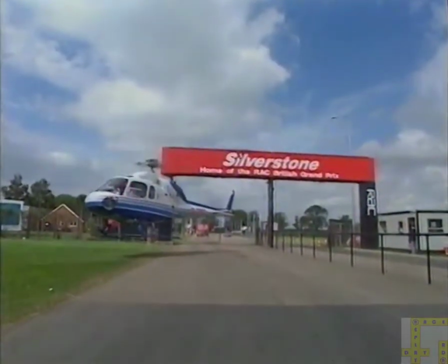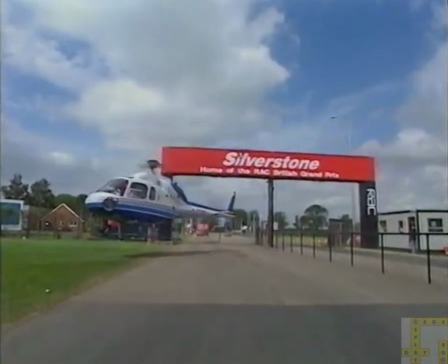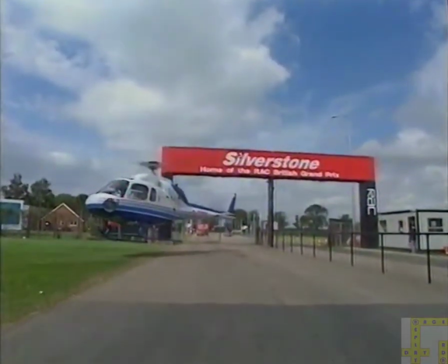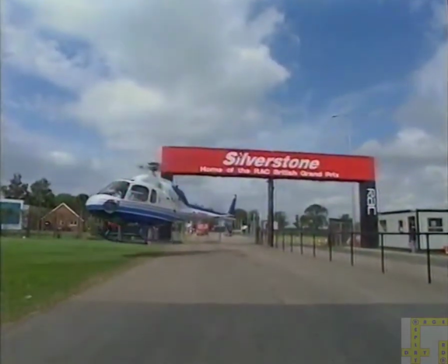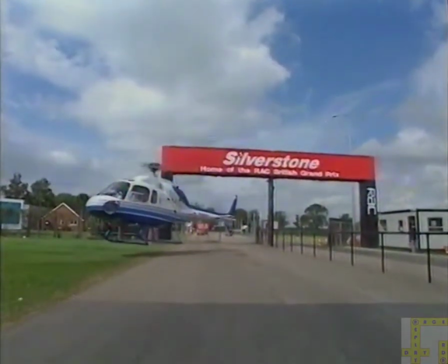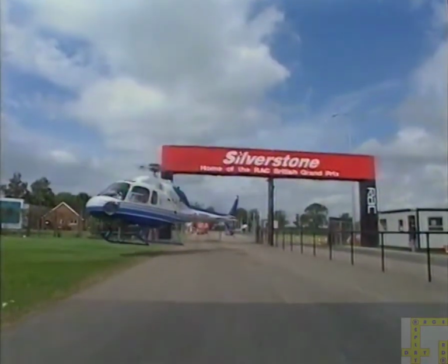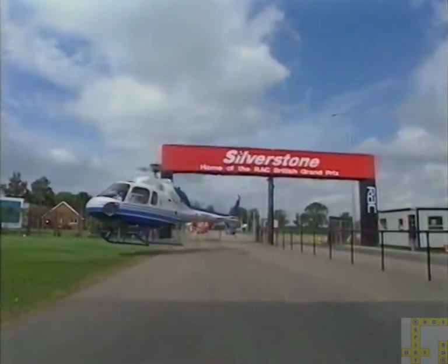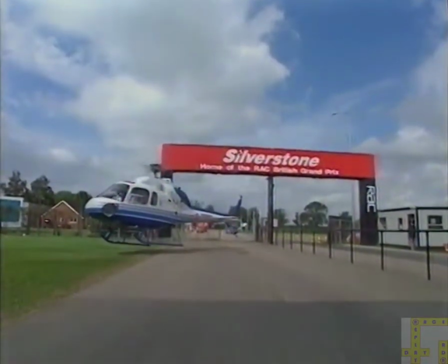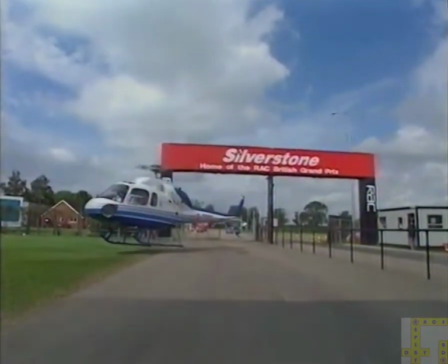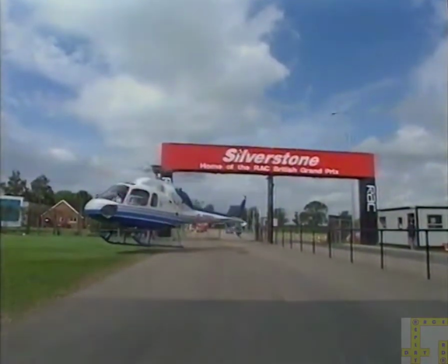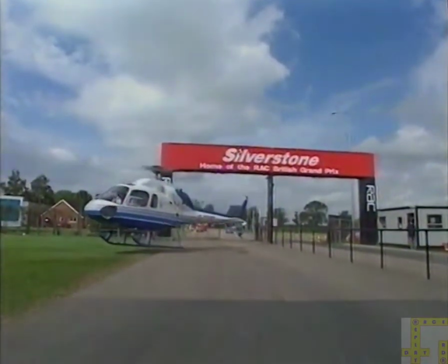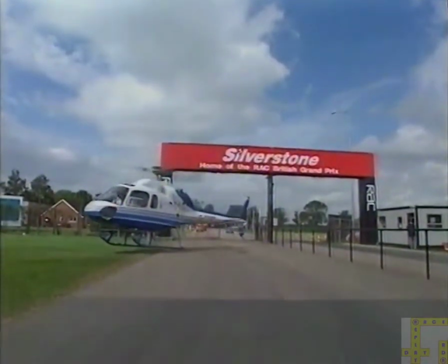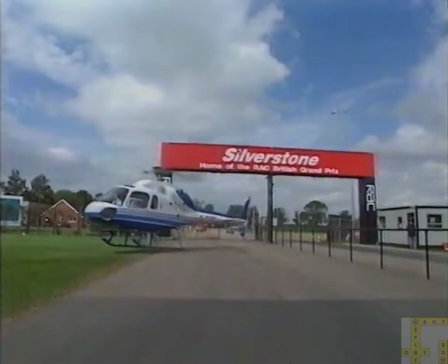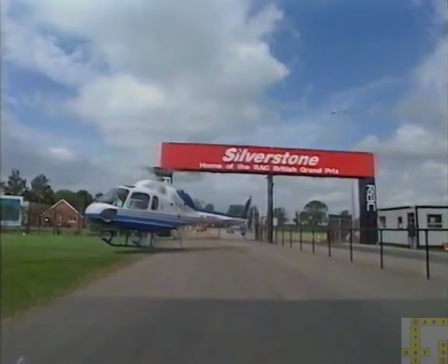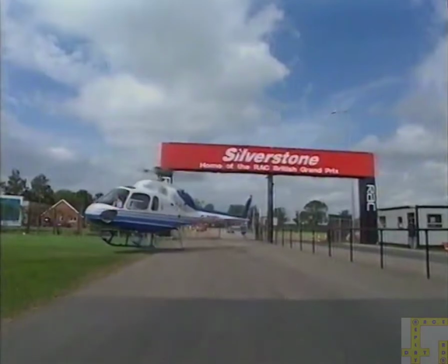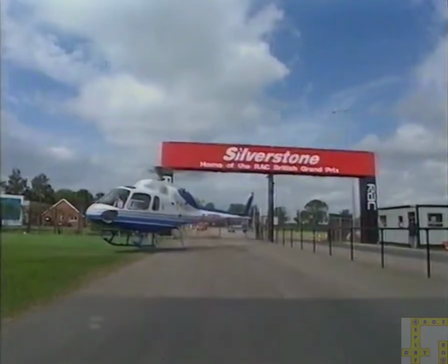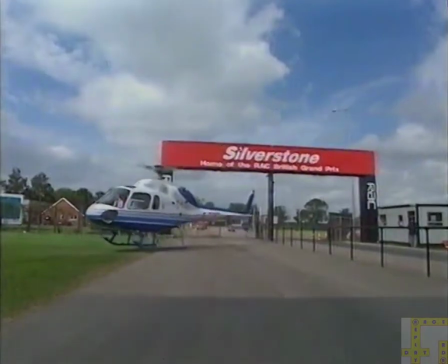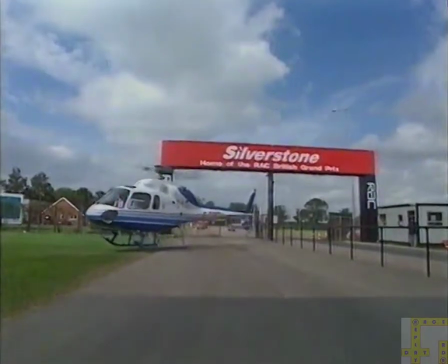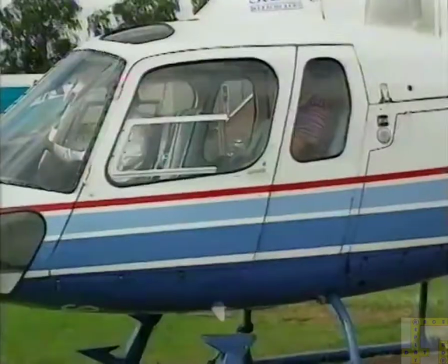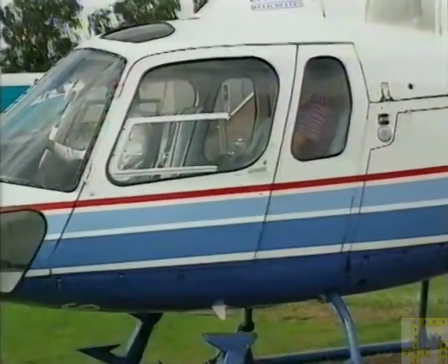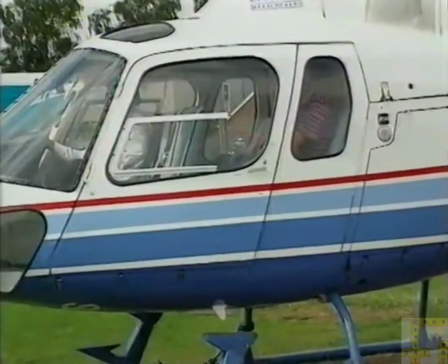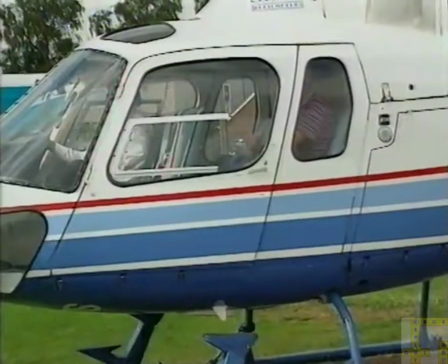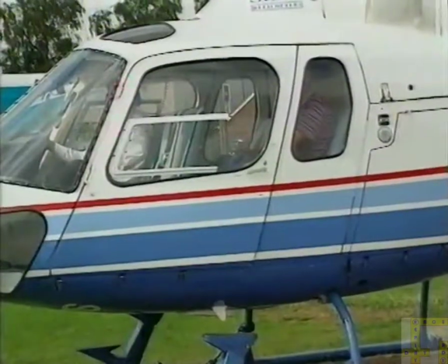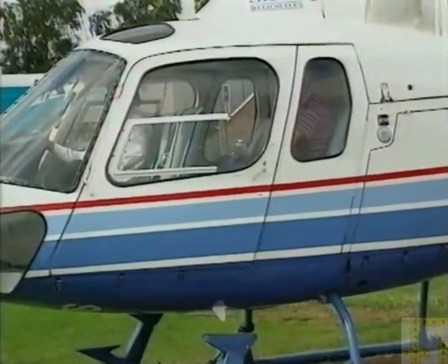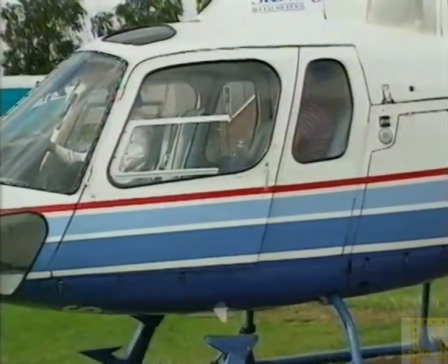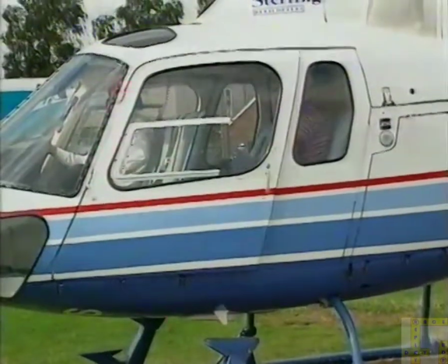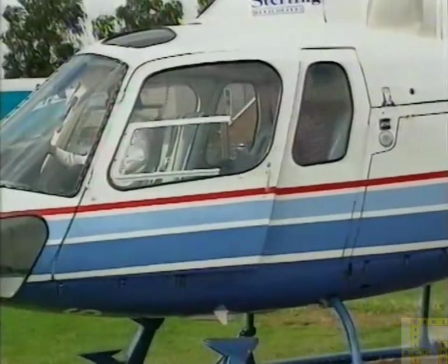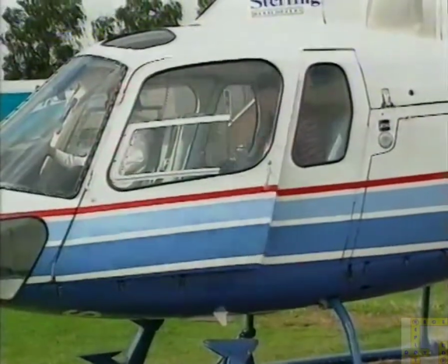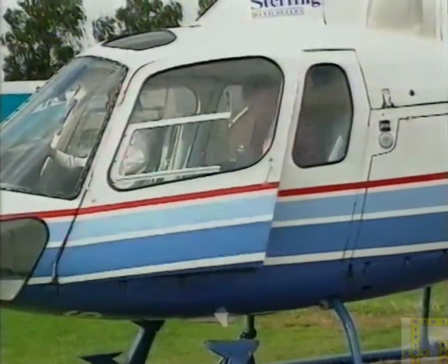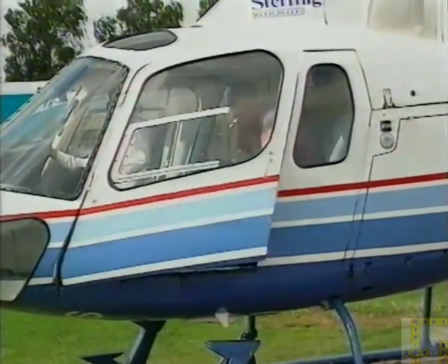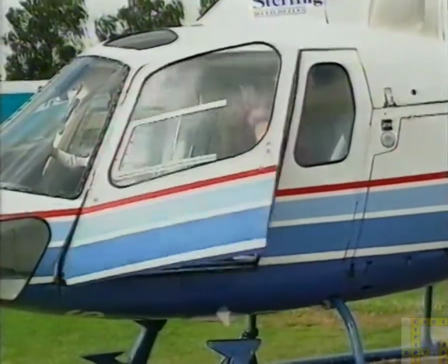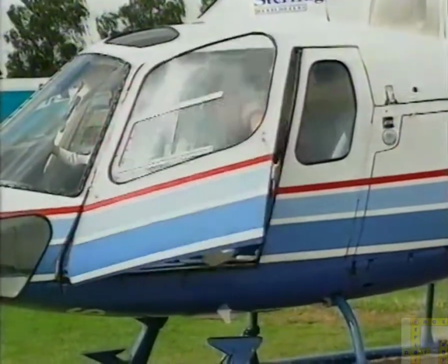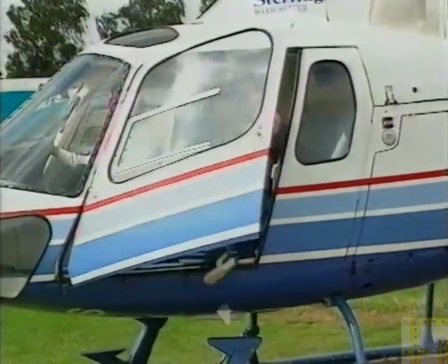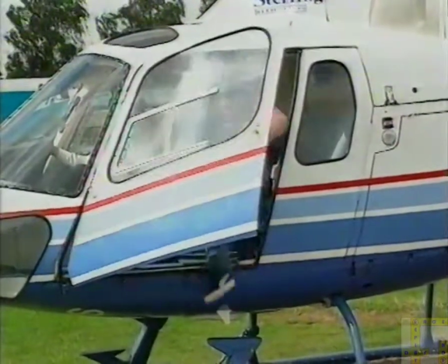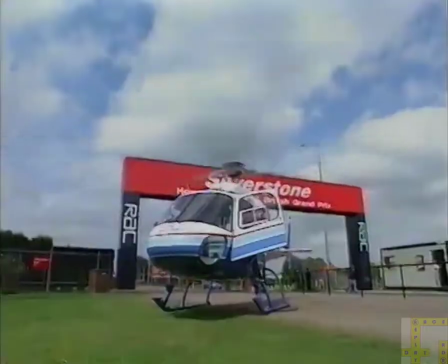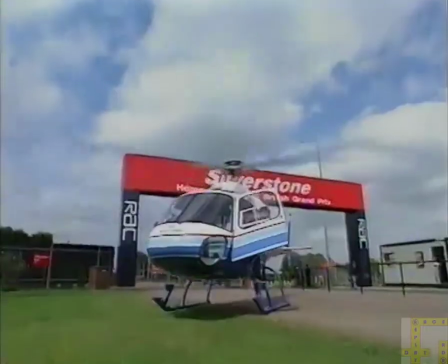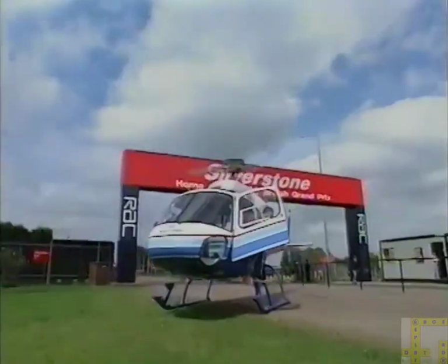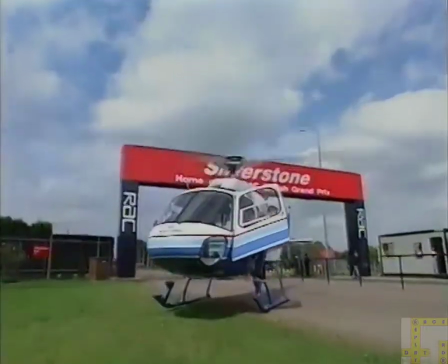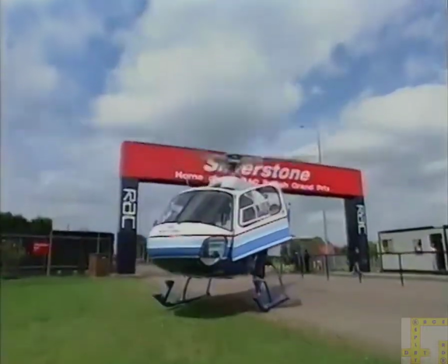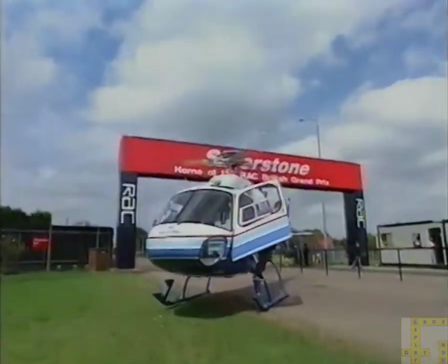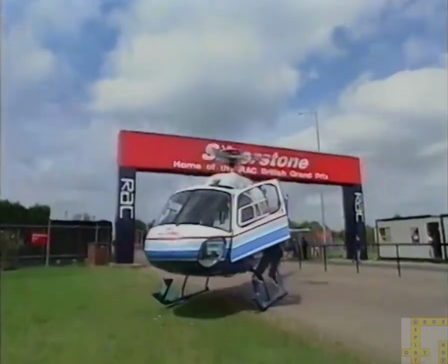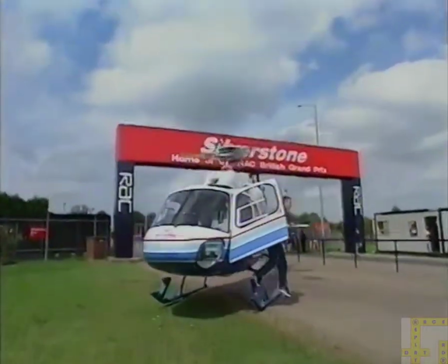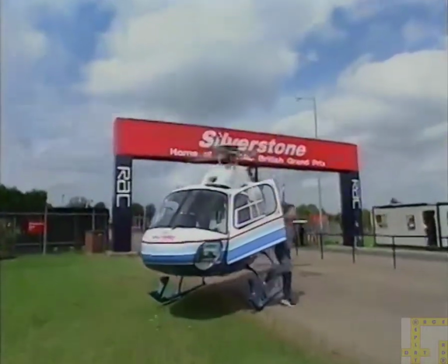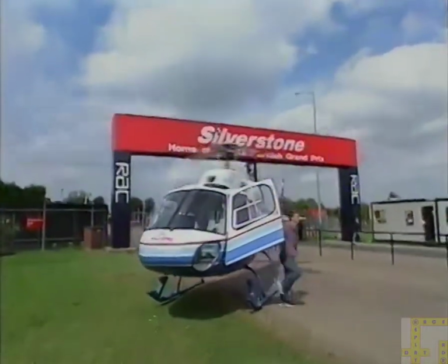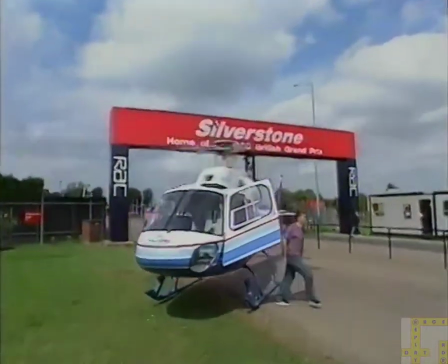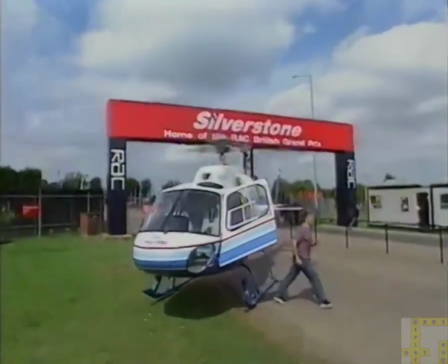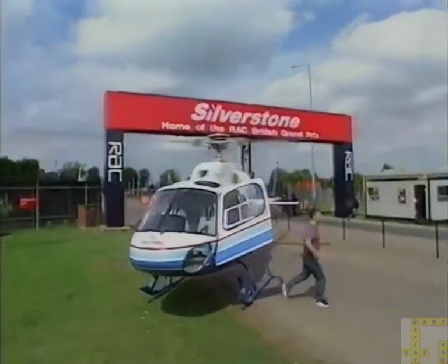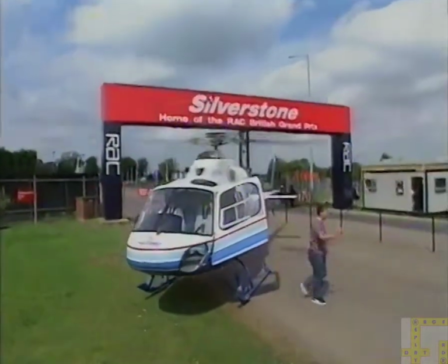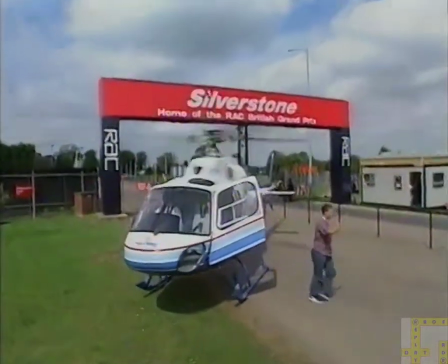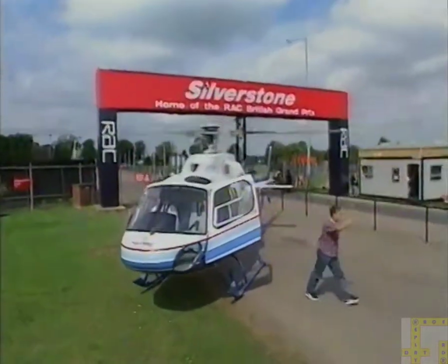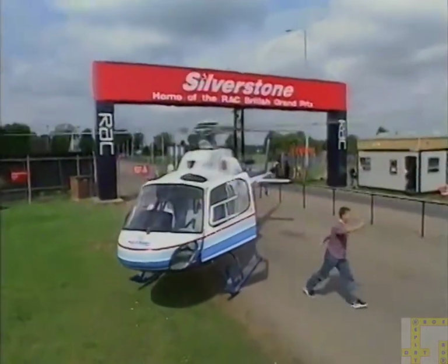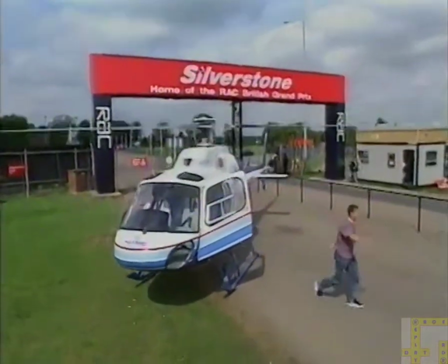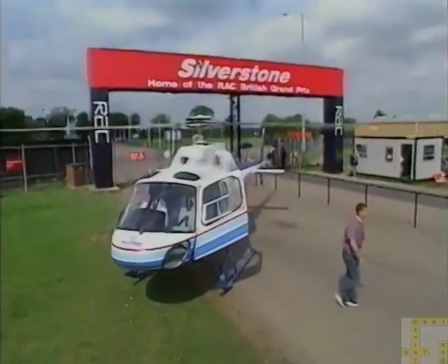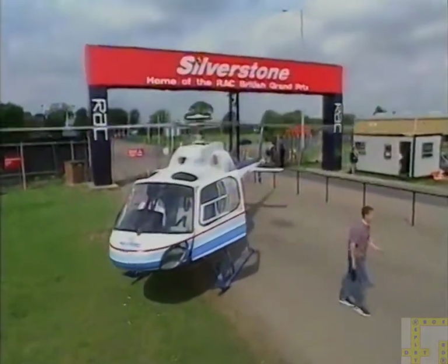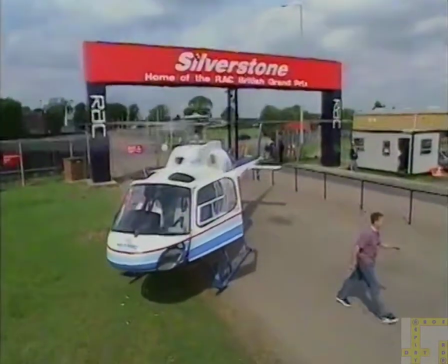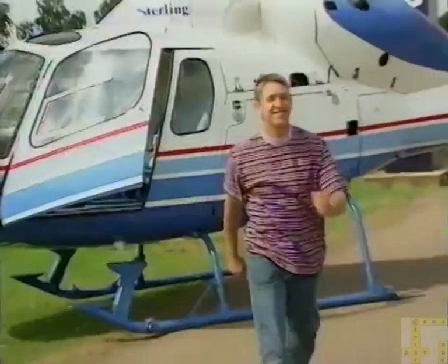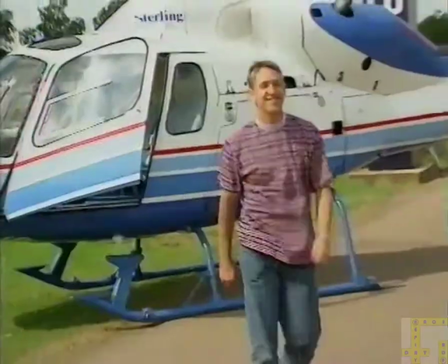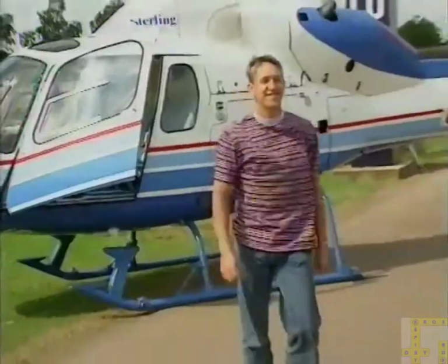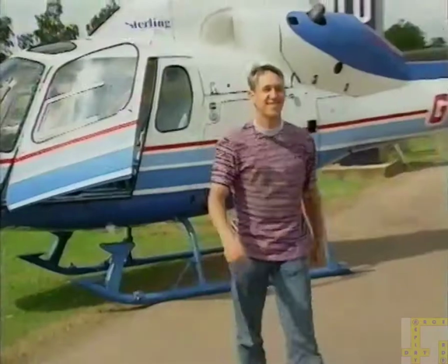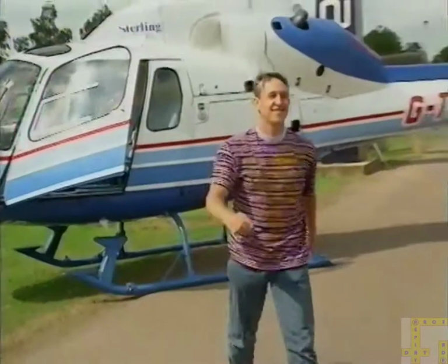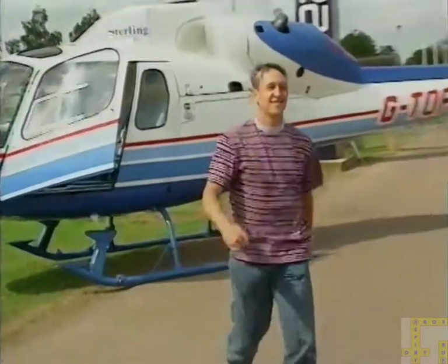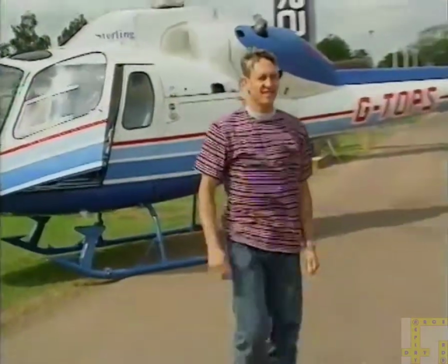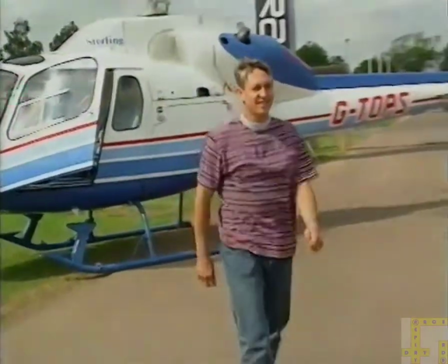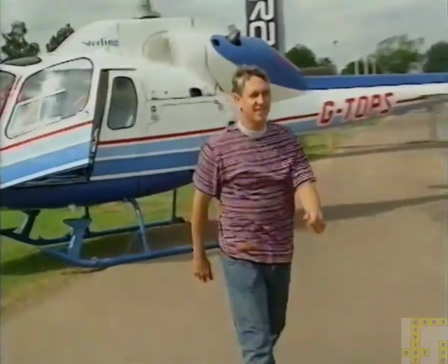First to arrive is Gary Lineker, winner of last year's sporting challenge — clearly the favourite. He'll be racing in the Jordan number one car this afternoon.